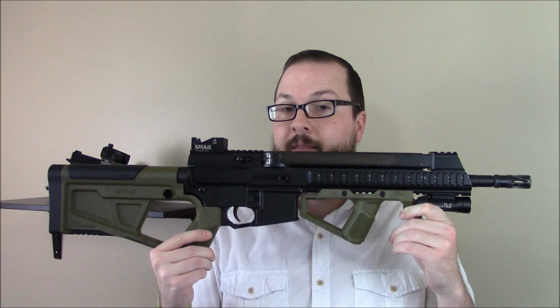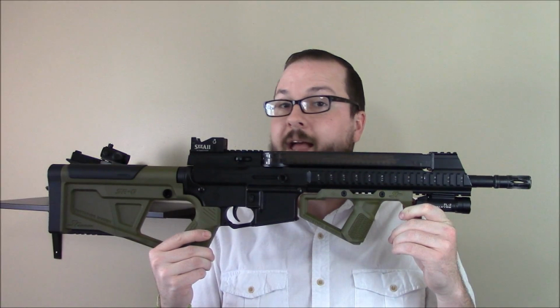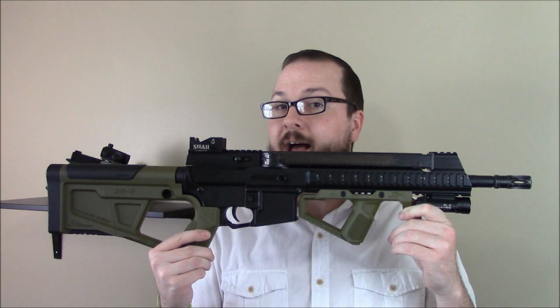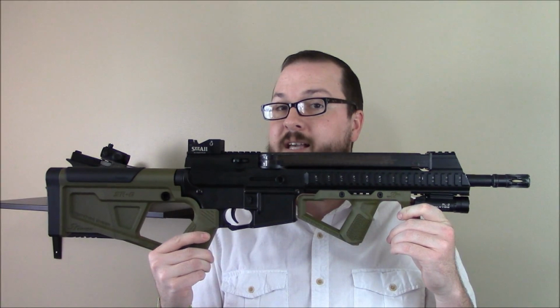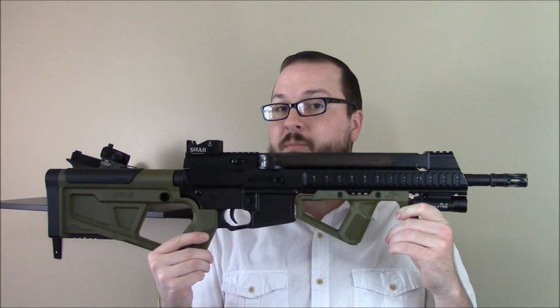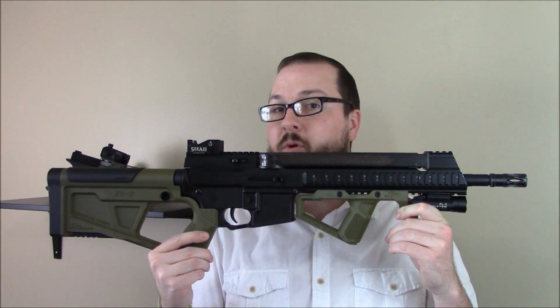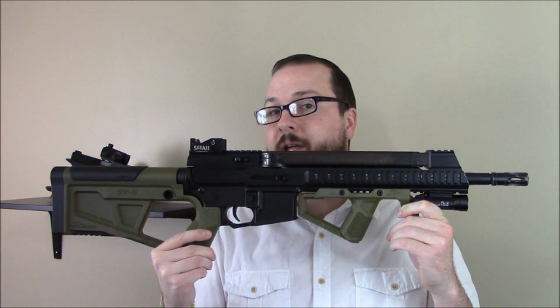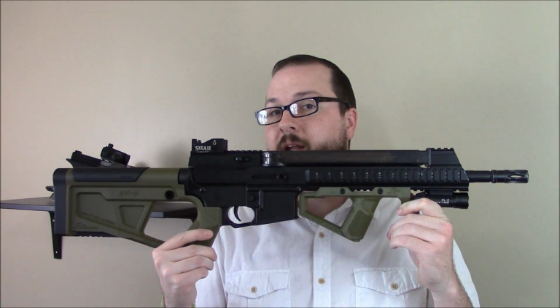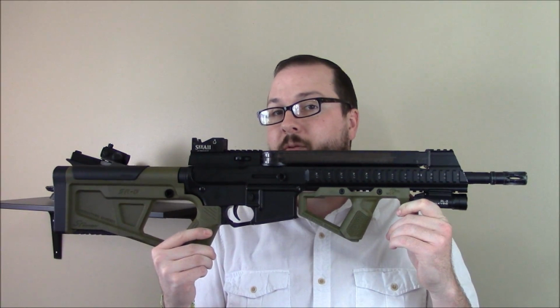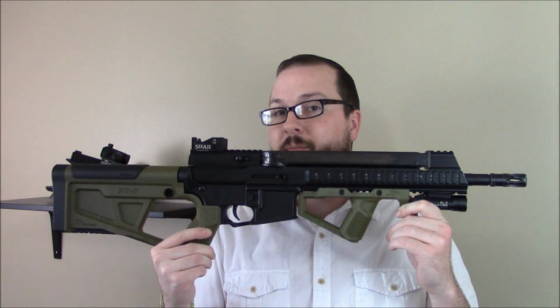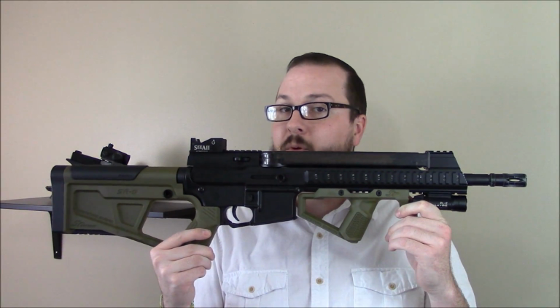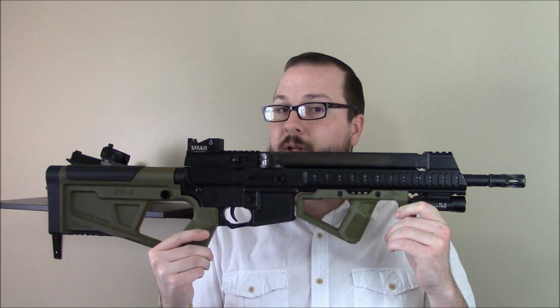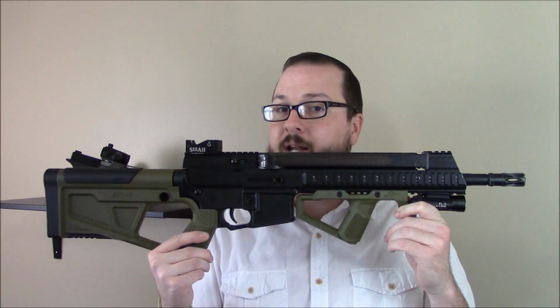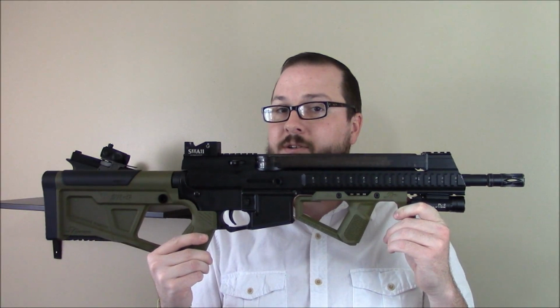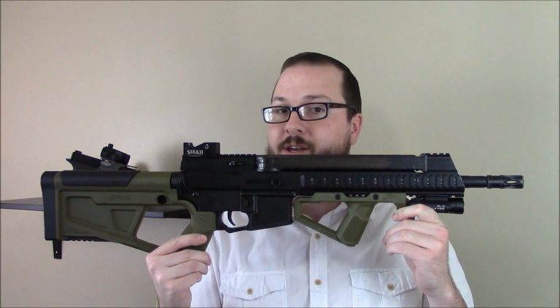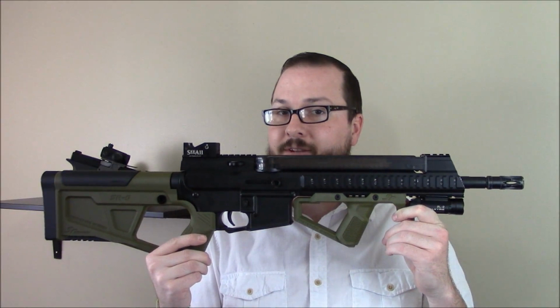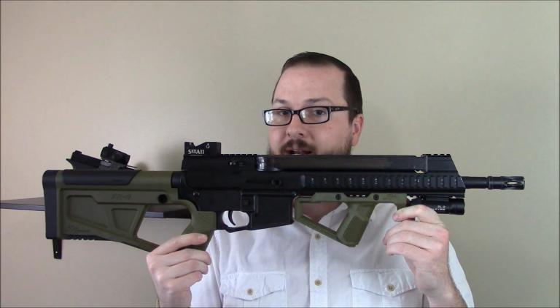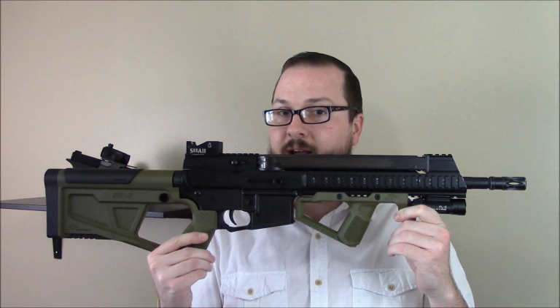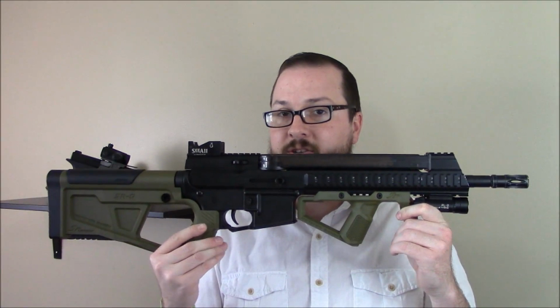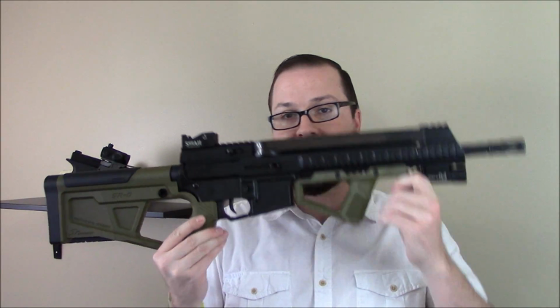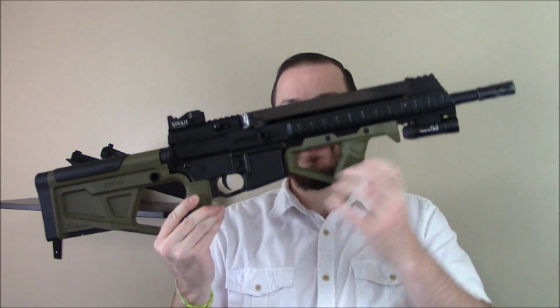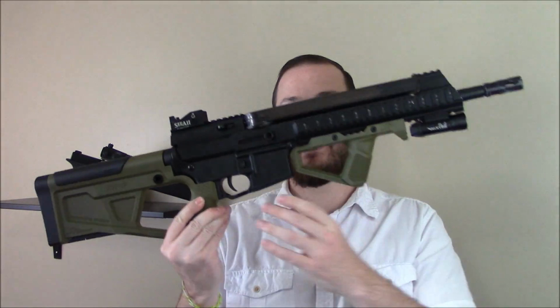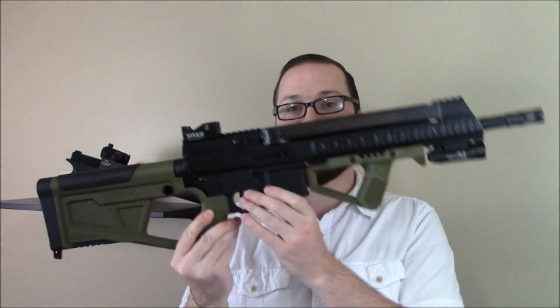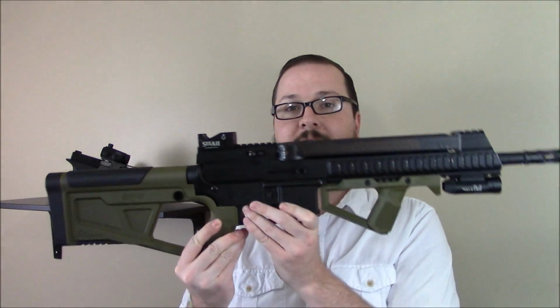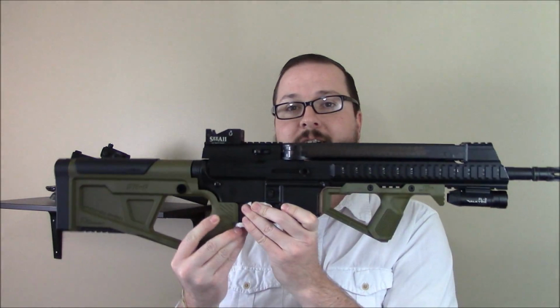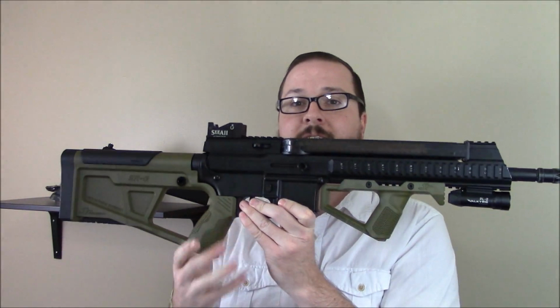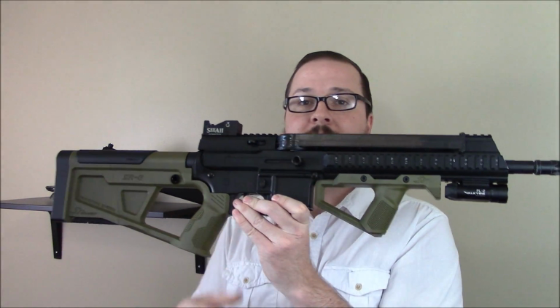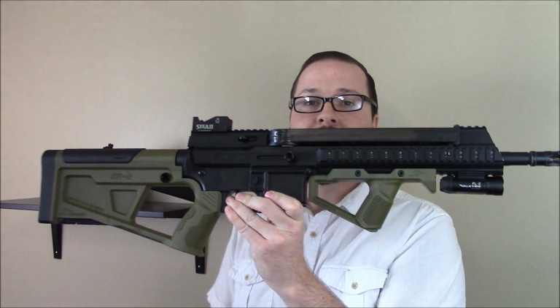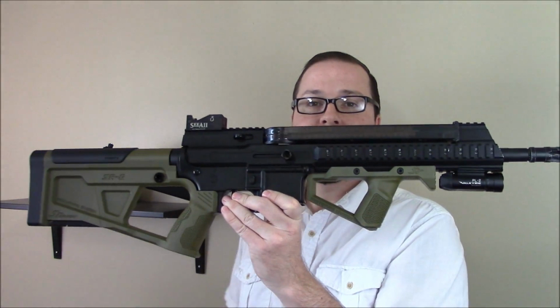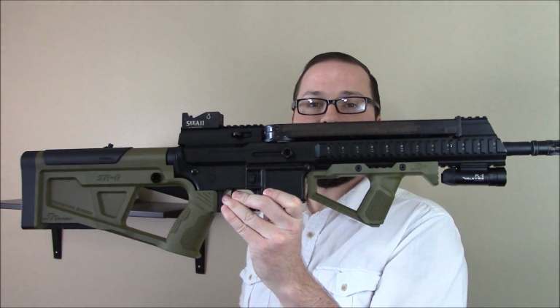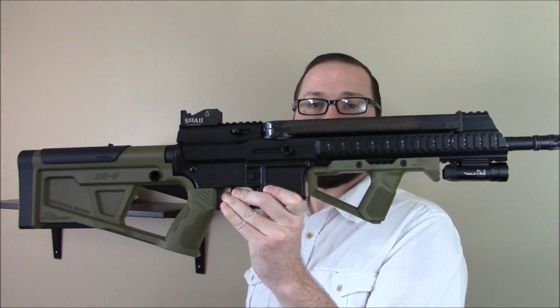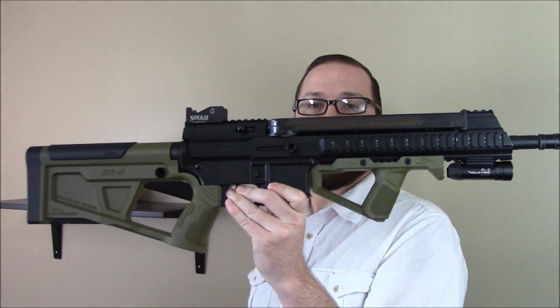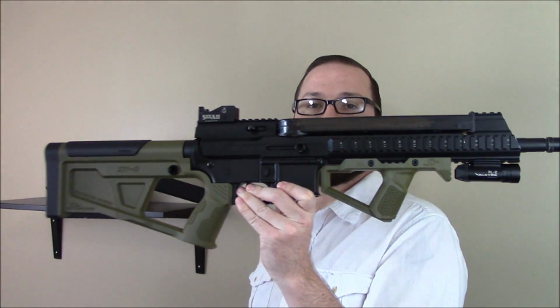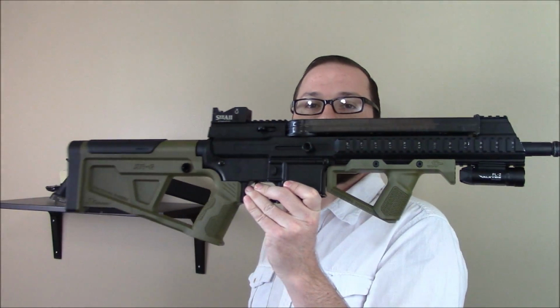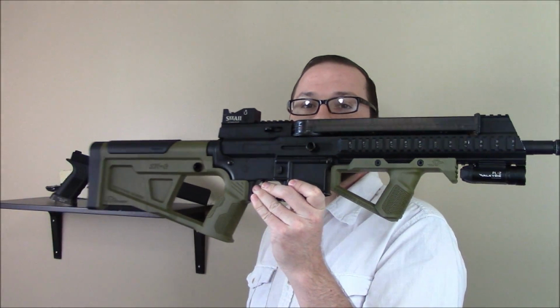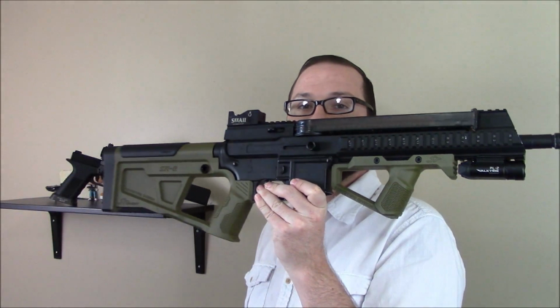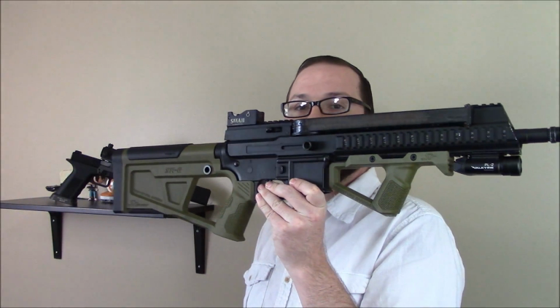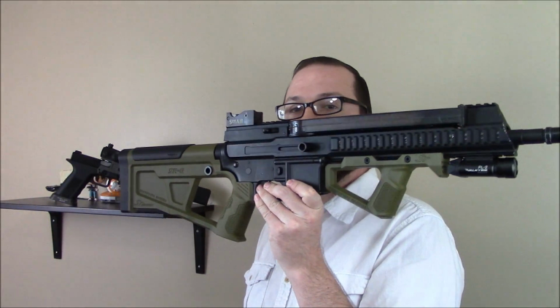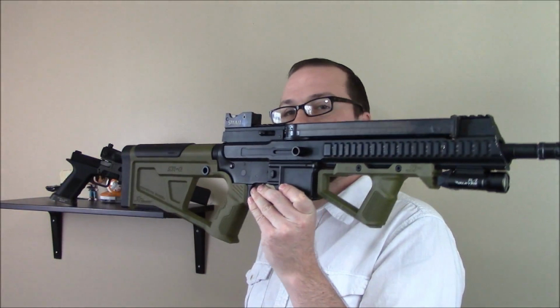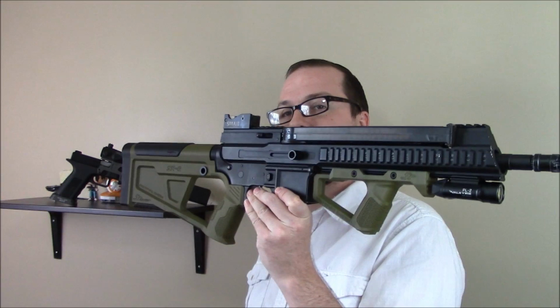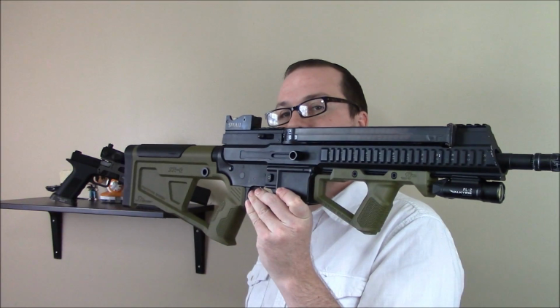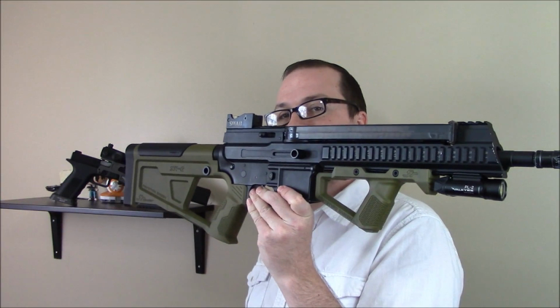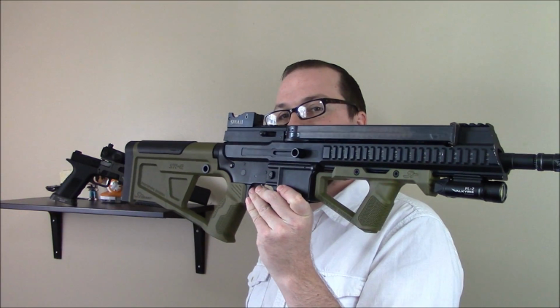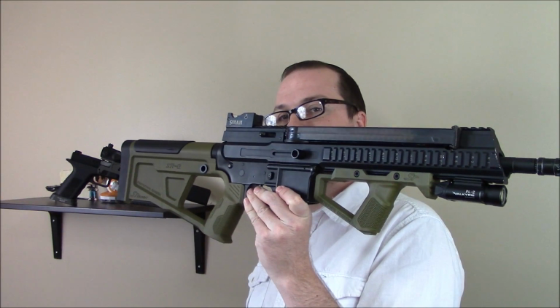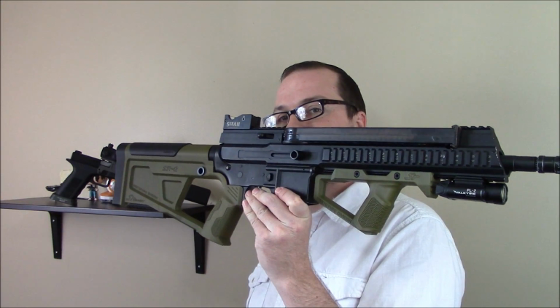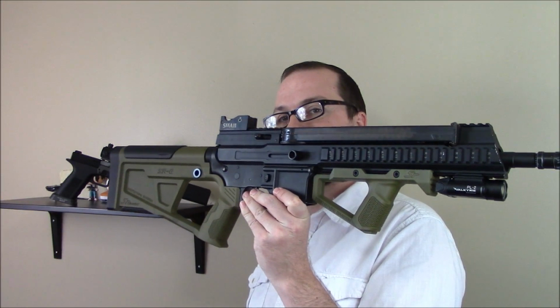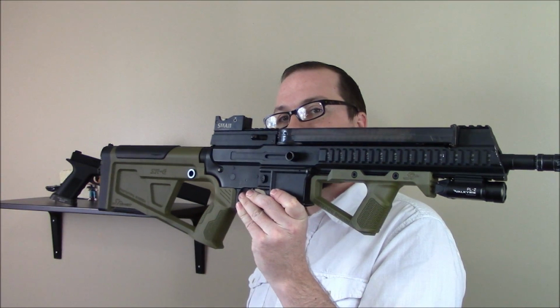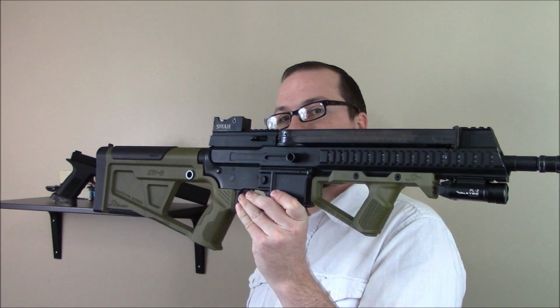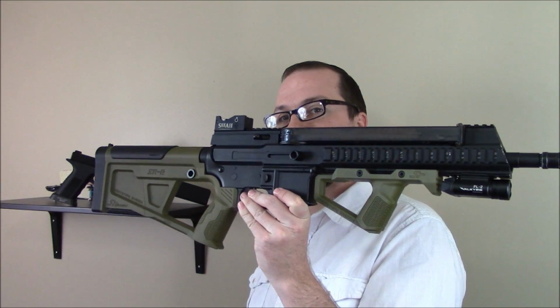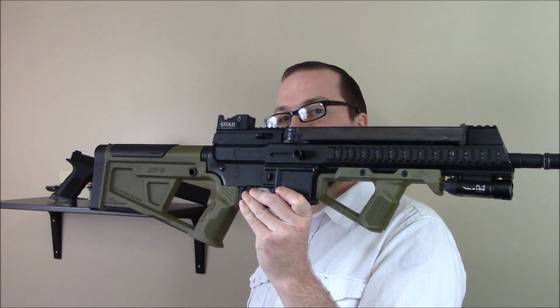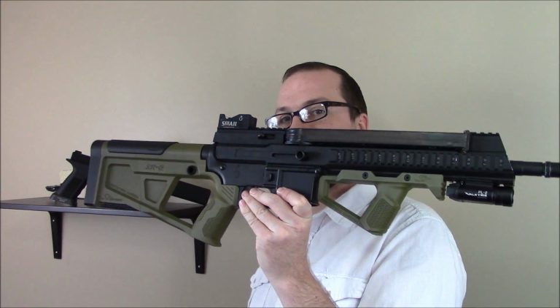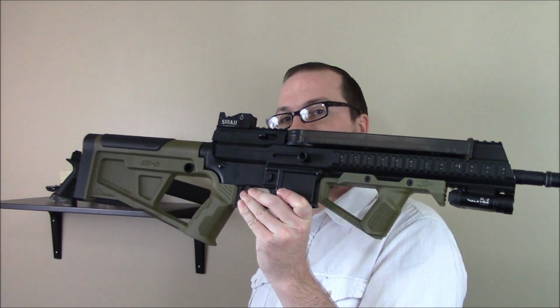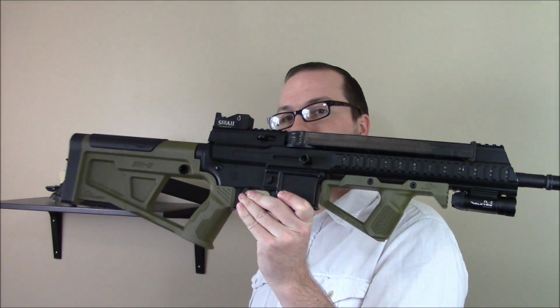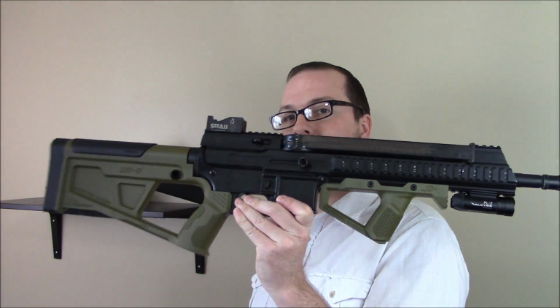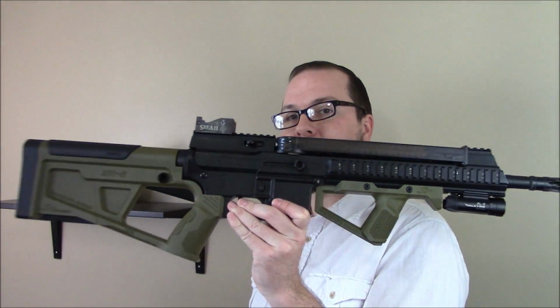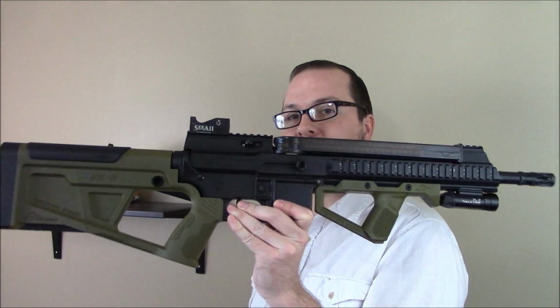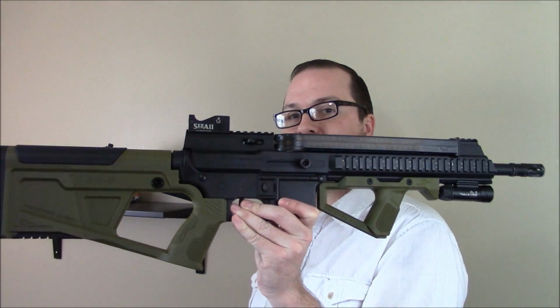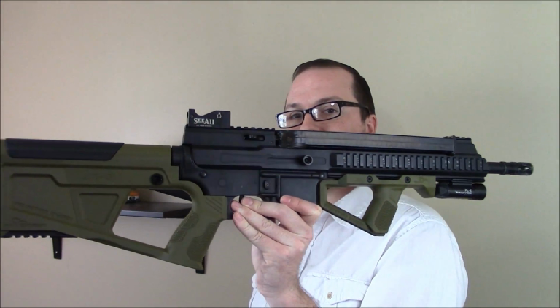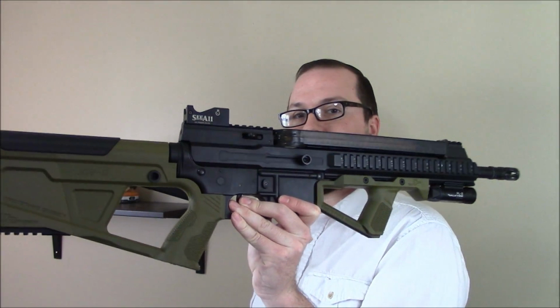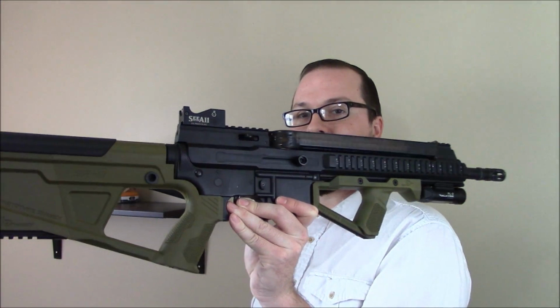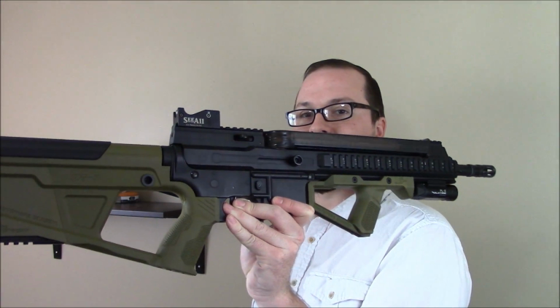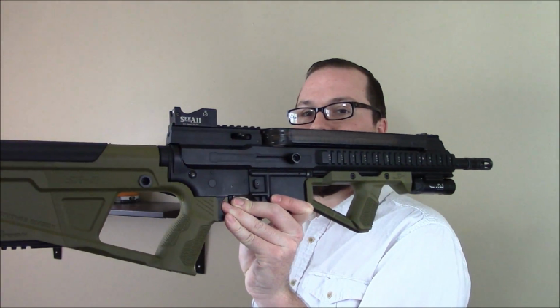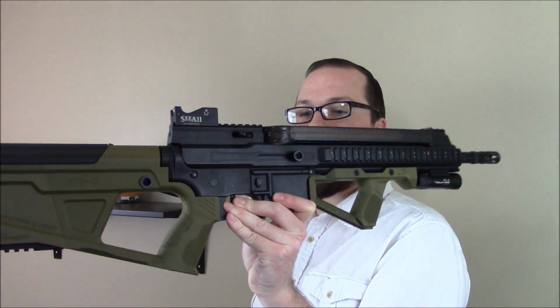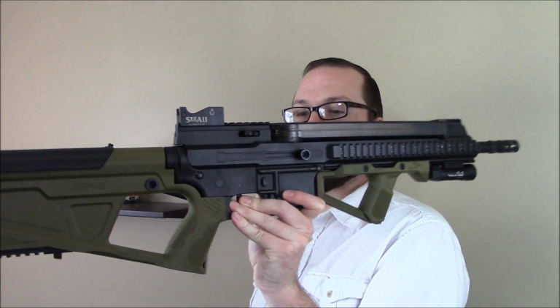Hey guys, Booligan here with Booligan Airsoft and Airsoft Insider, taking a look at a project I just started building — a new space gun.